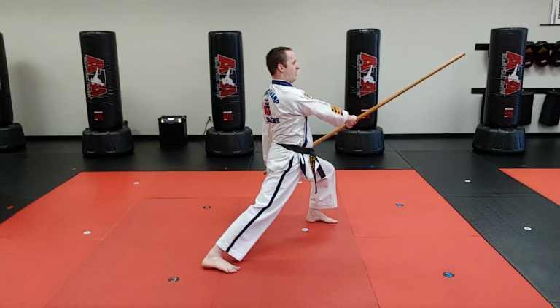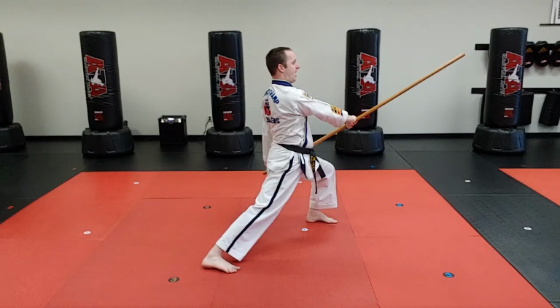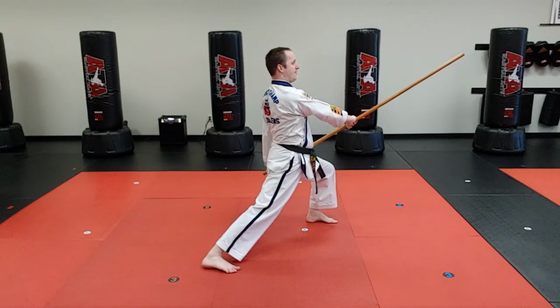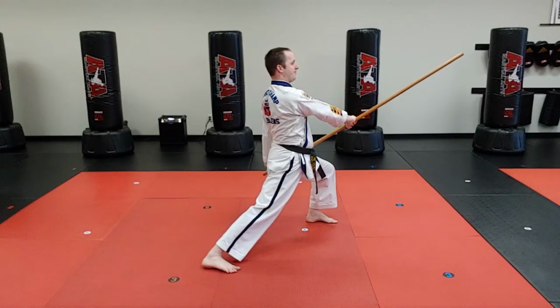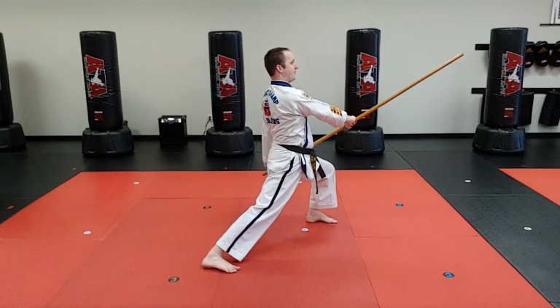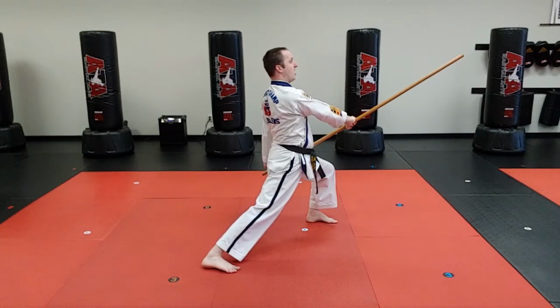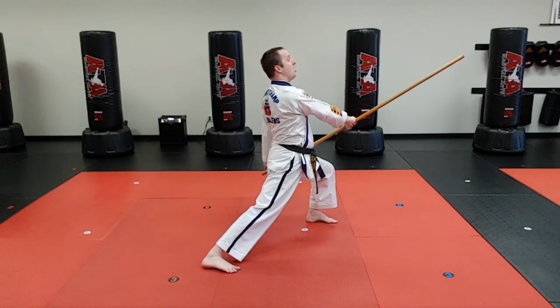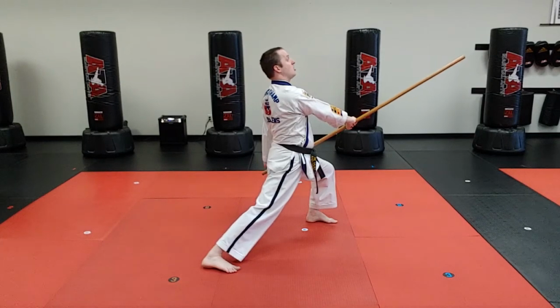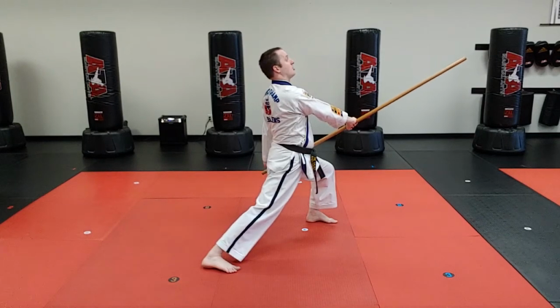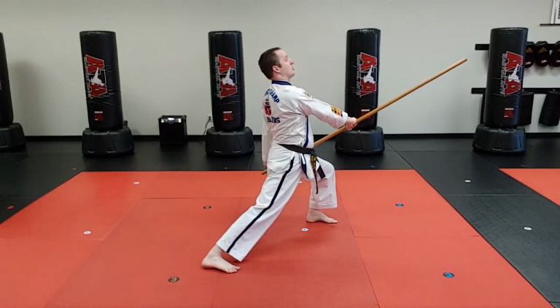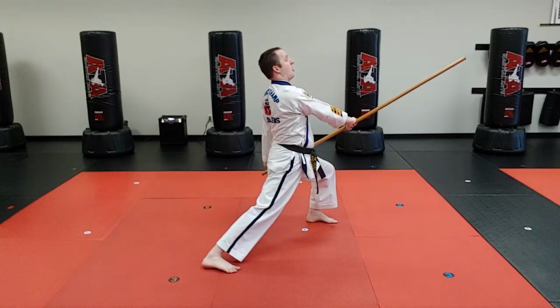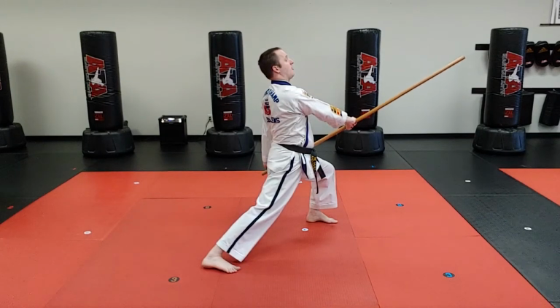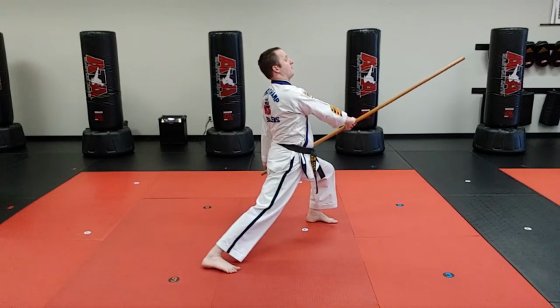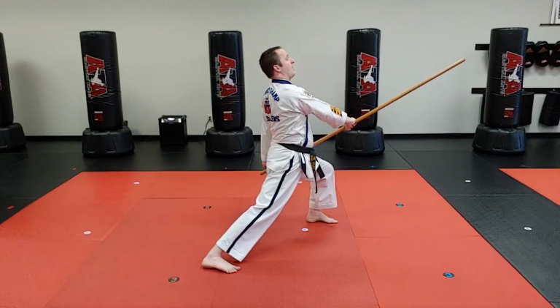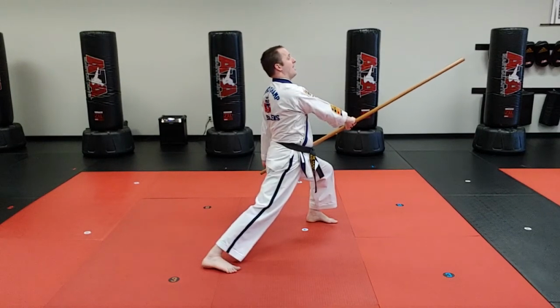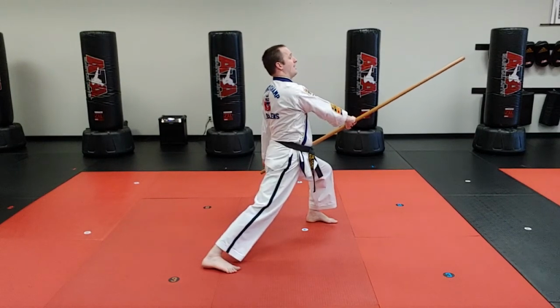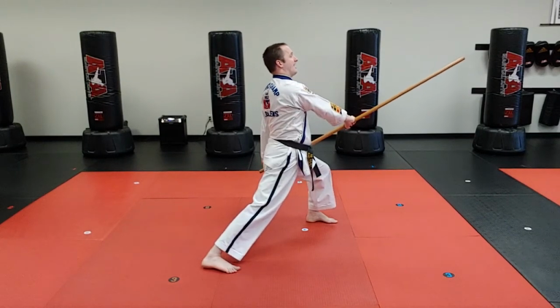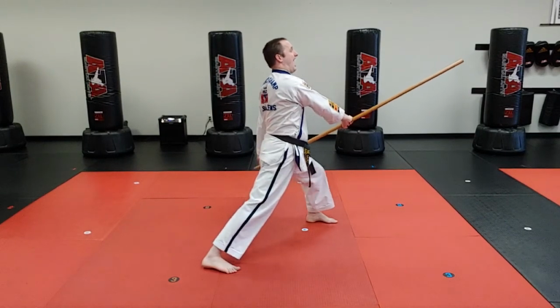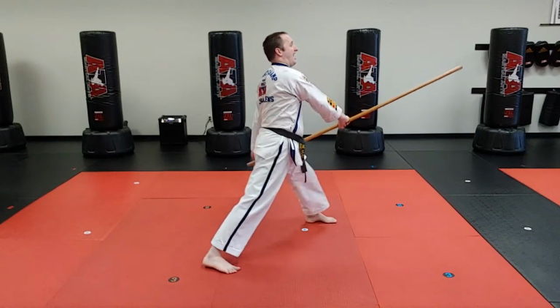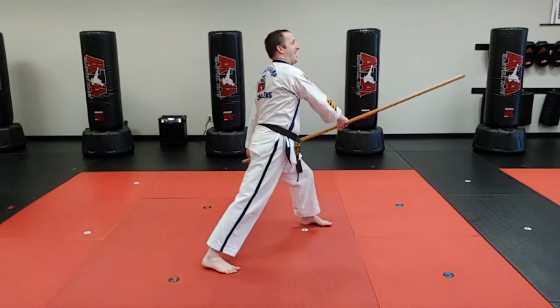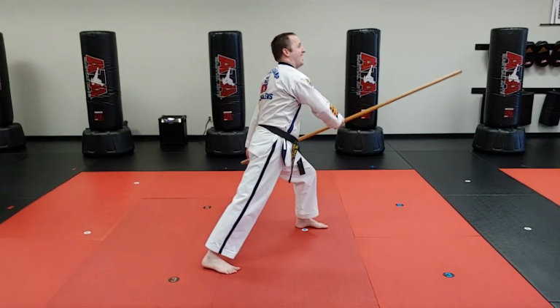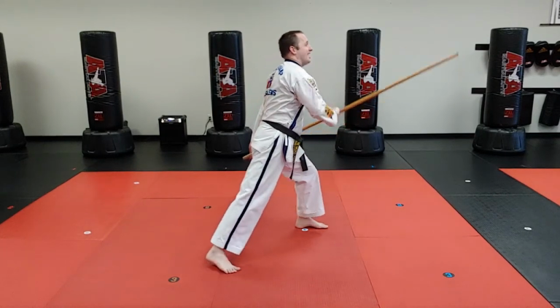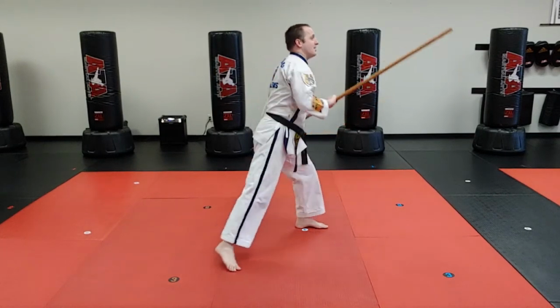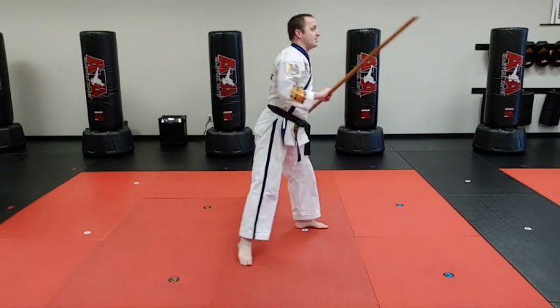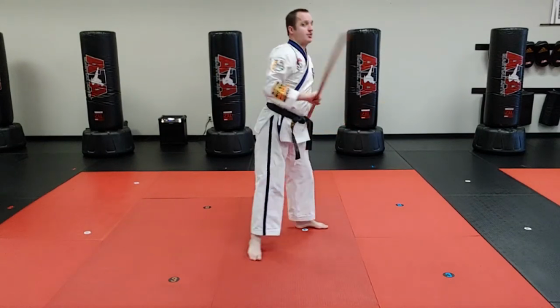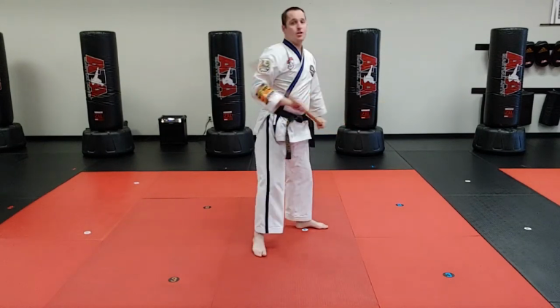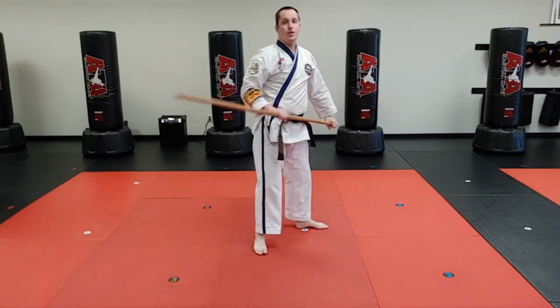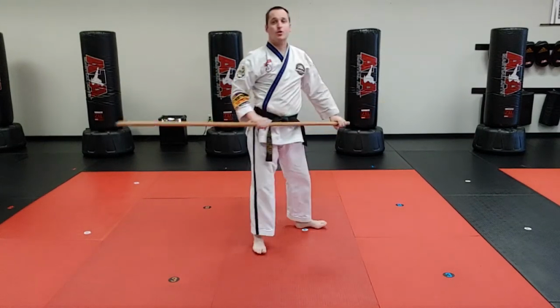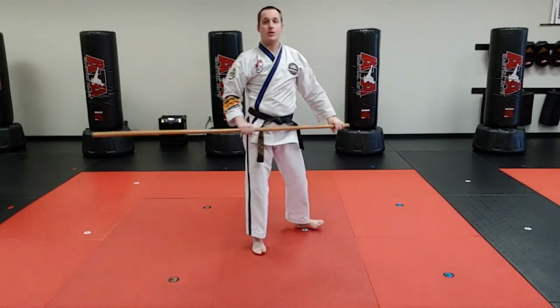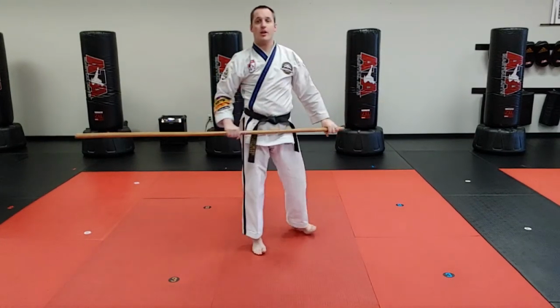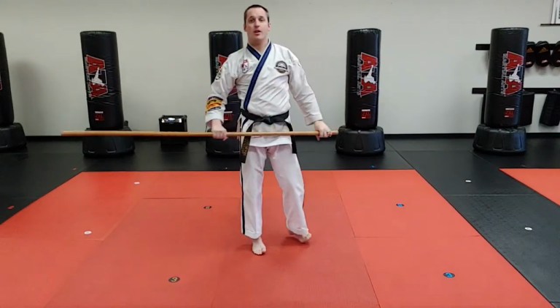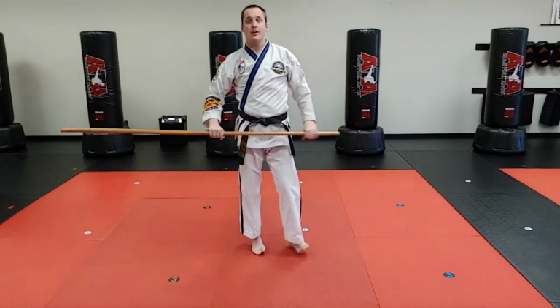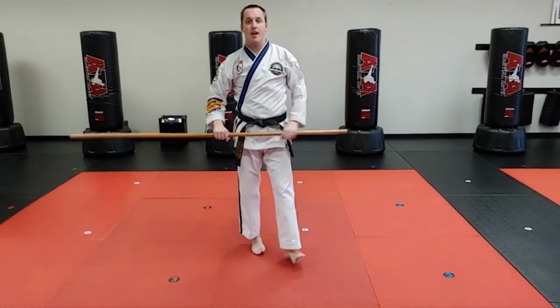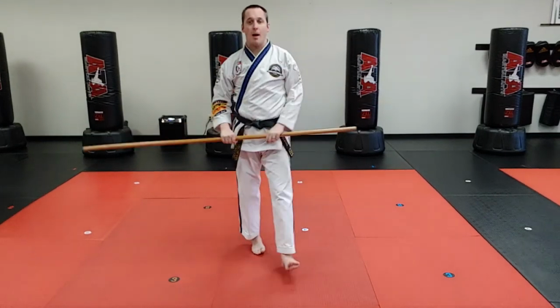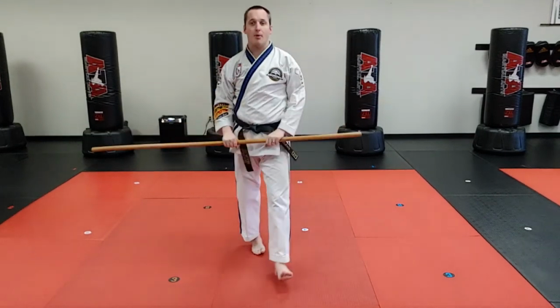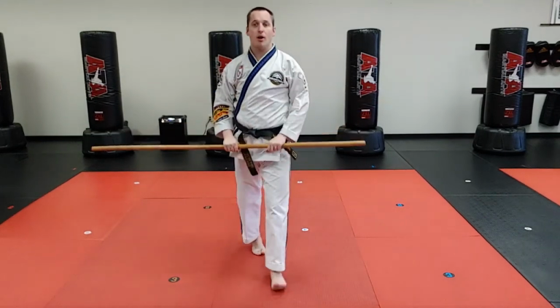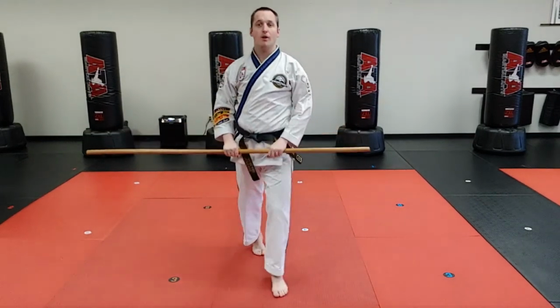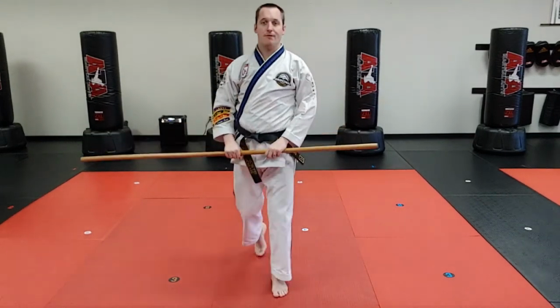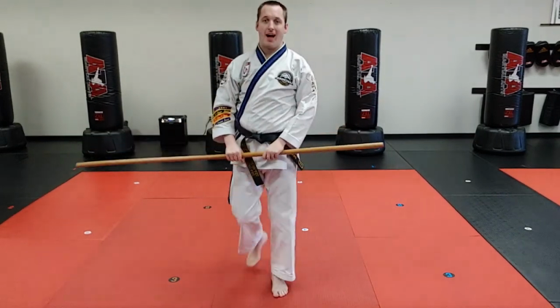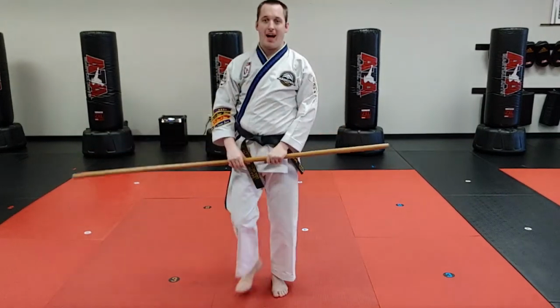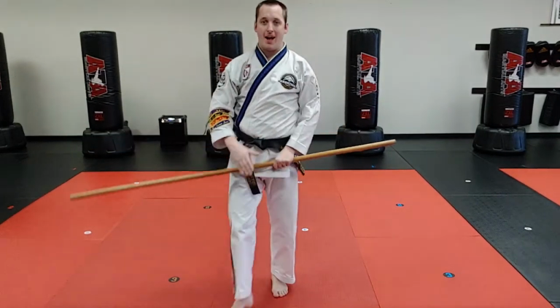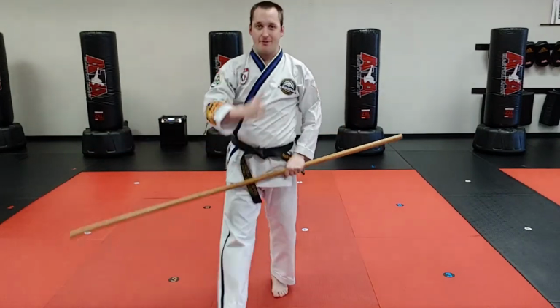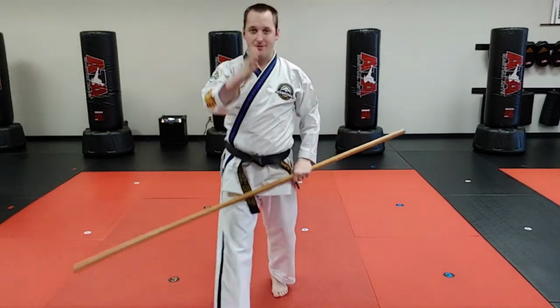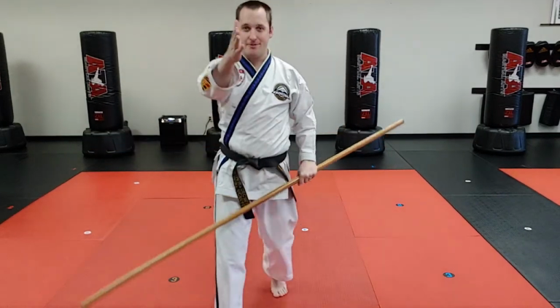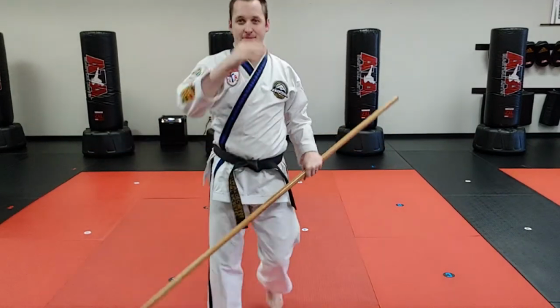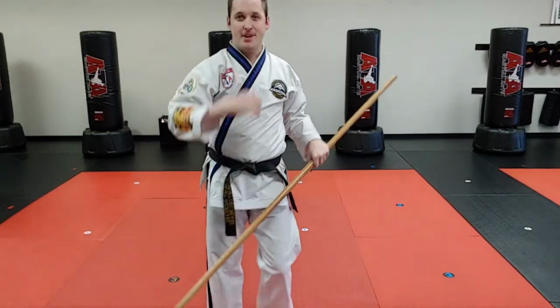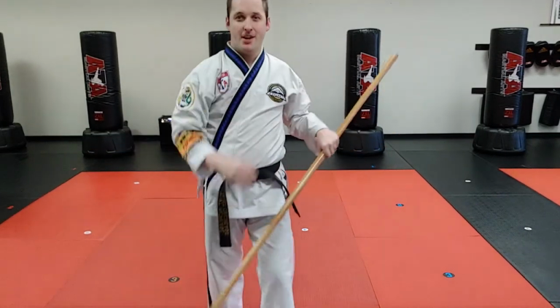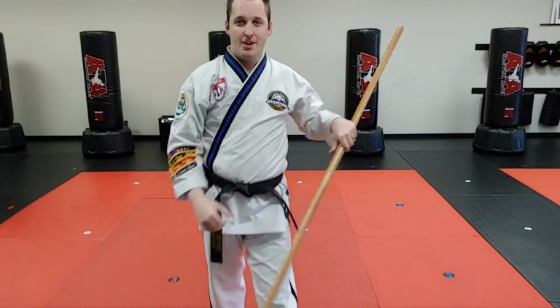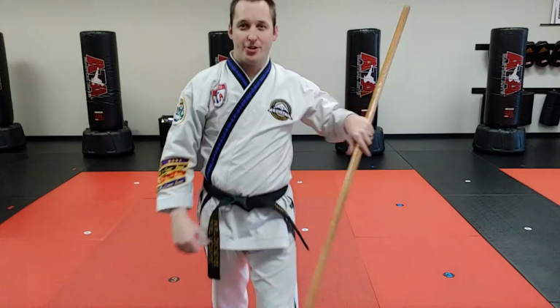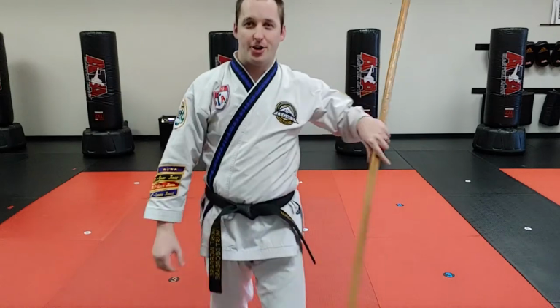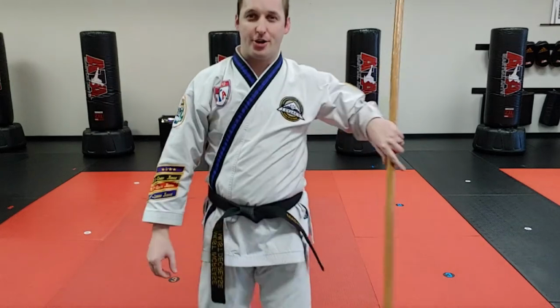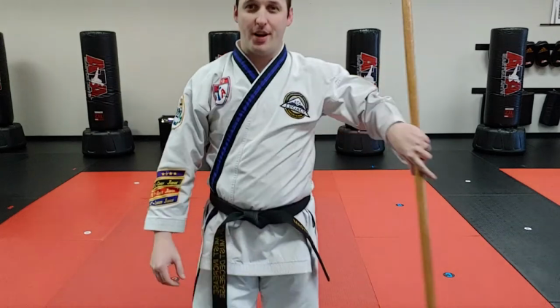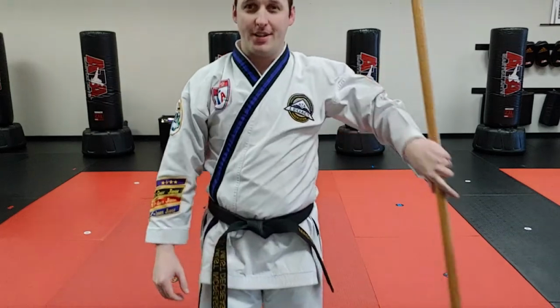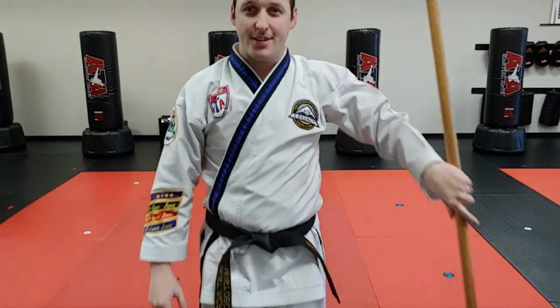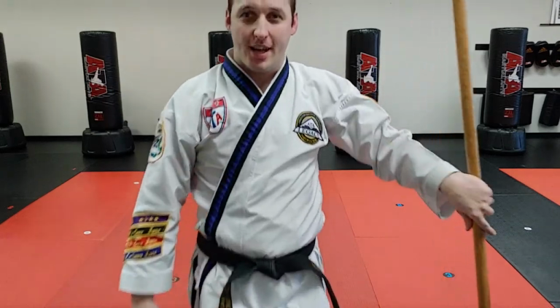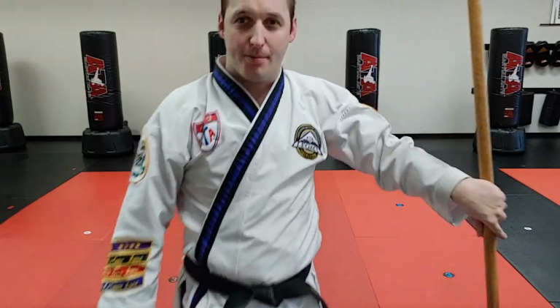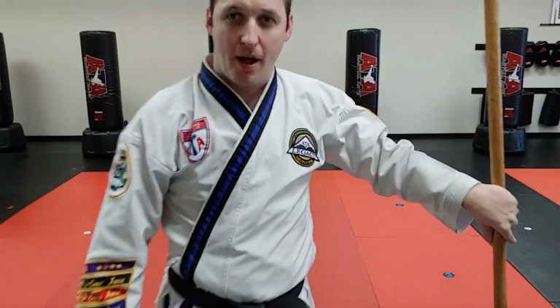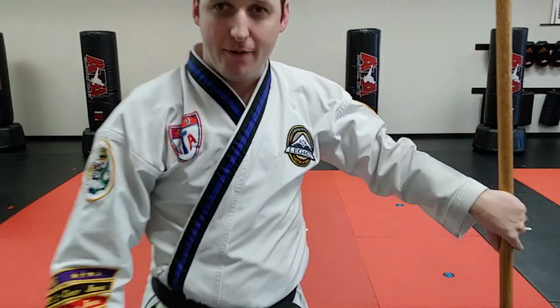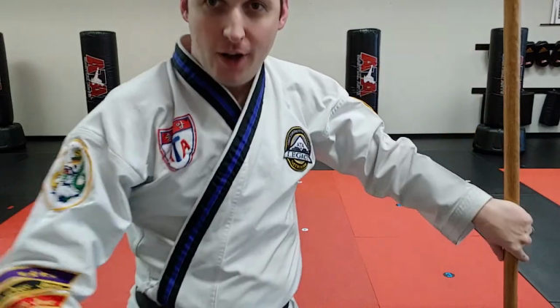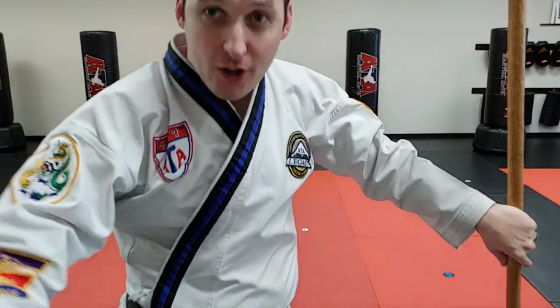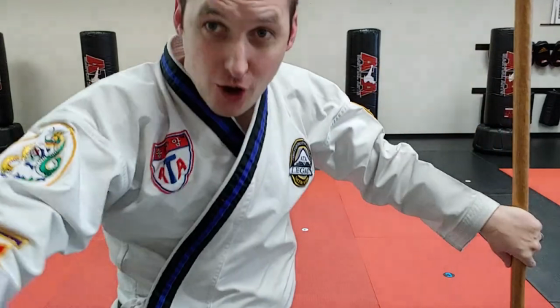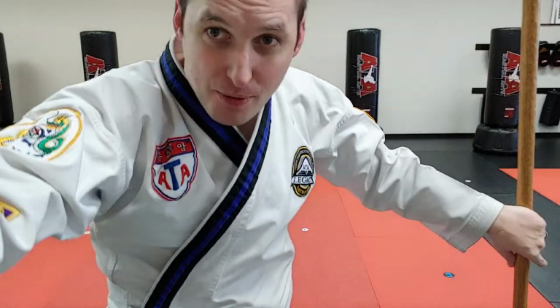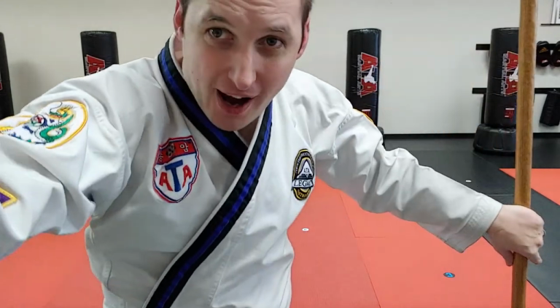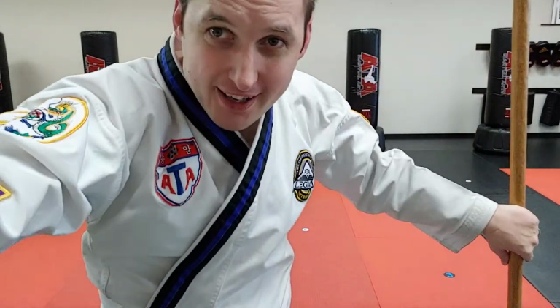That is drill number five. Third degrees and above, go practice.